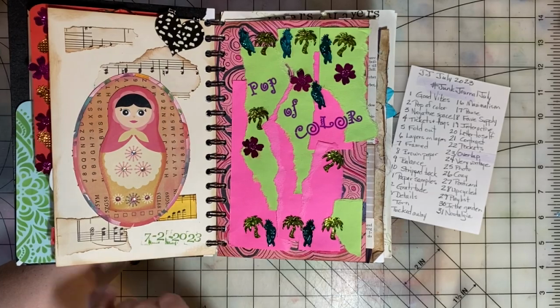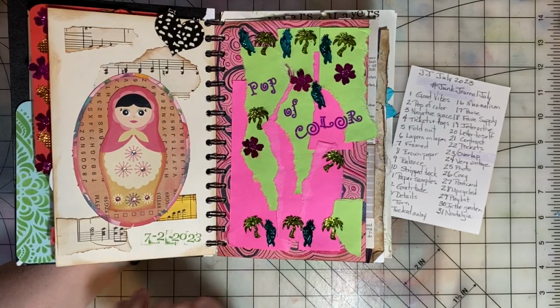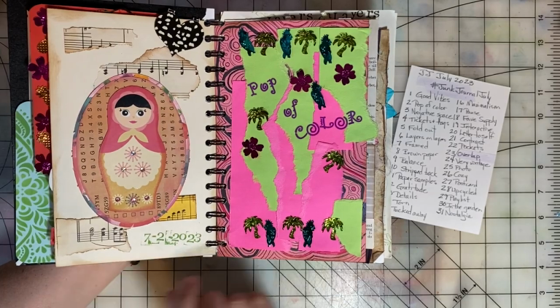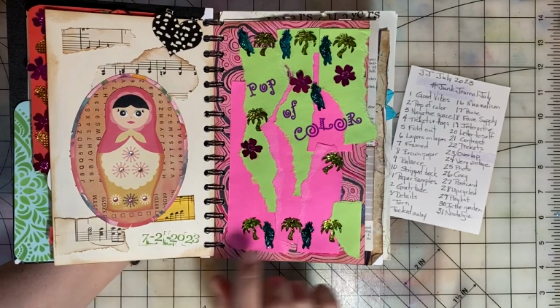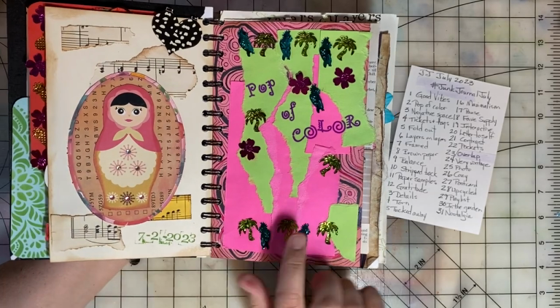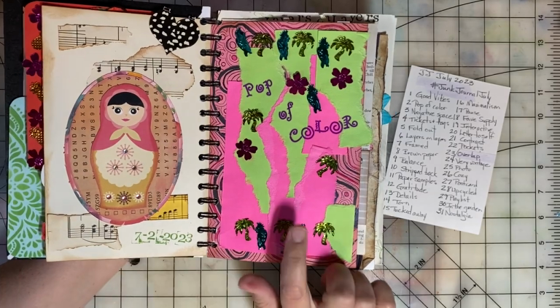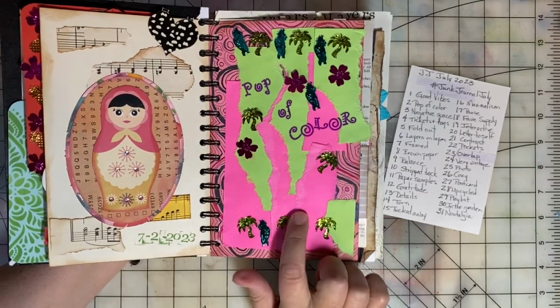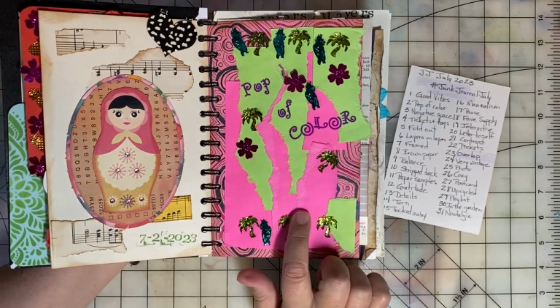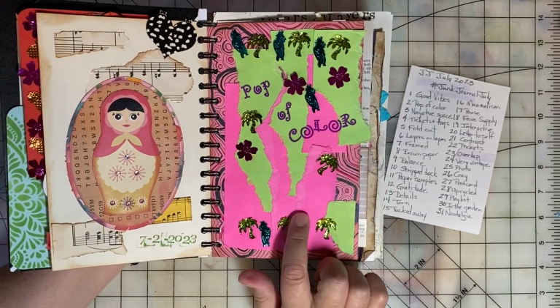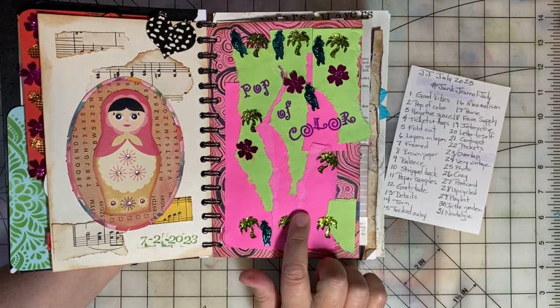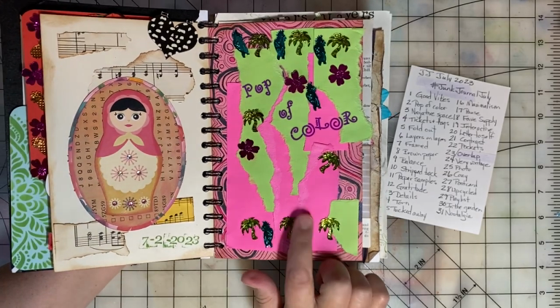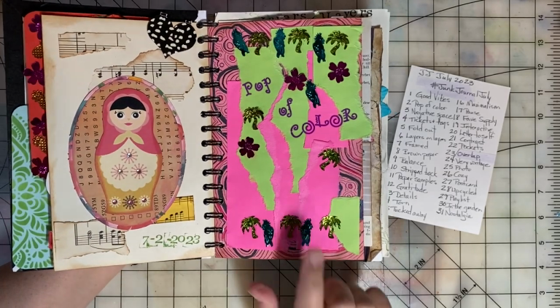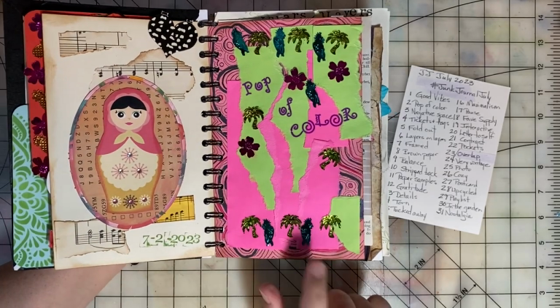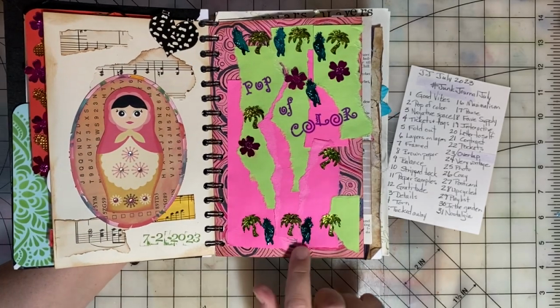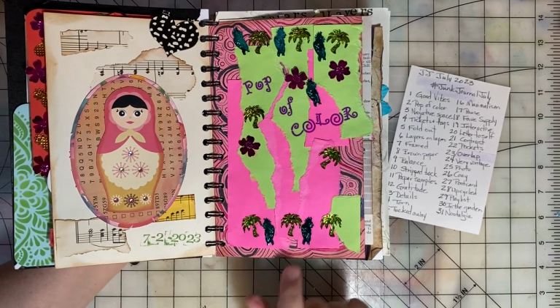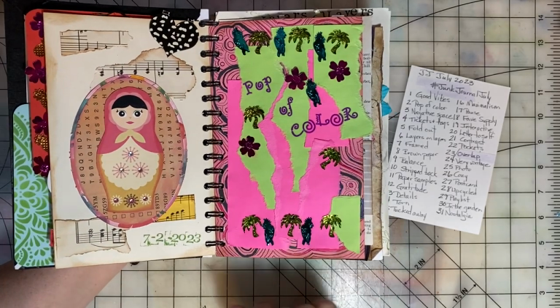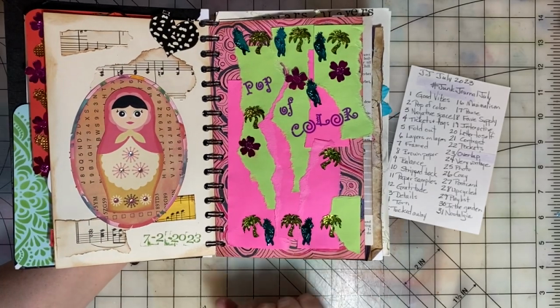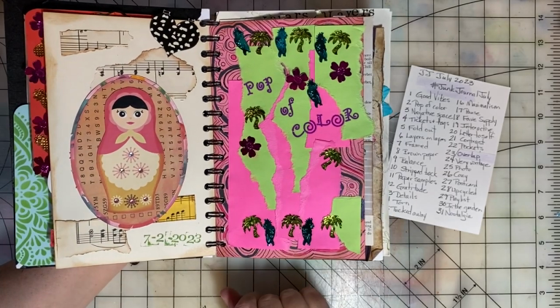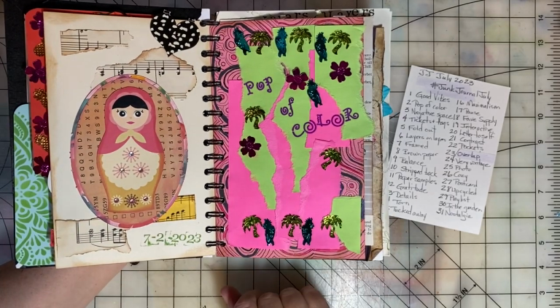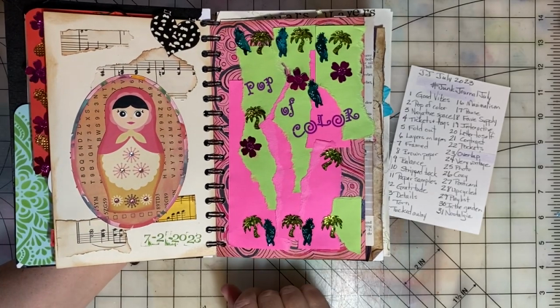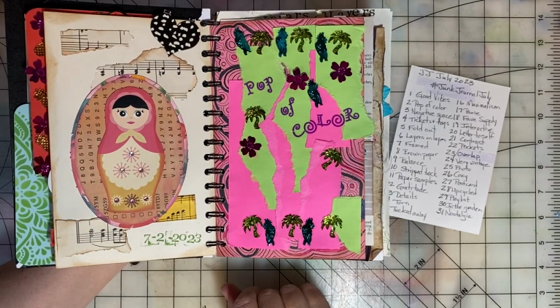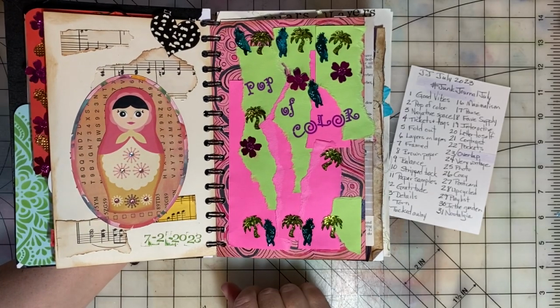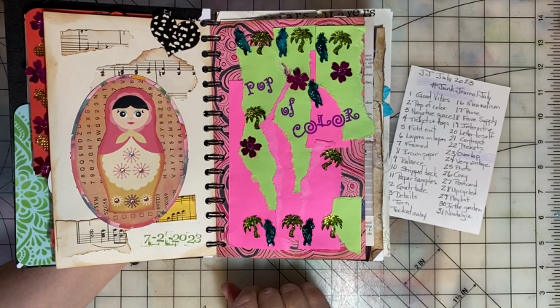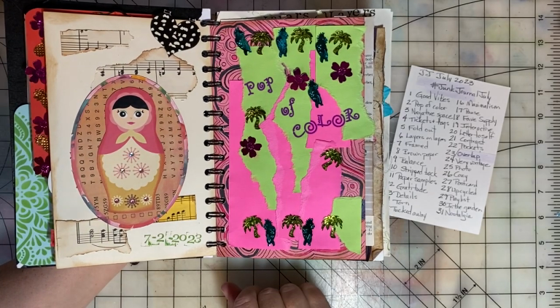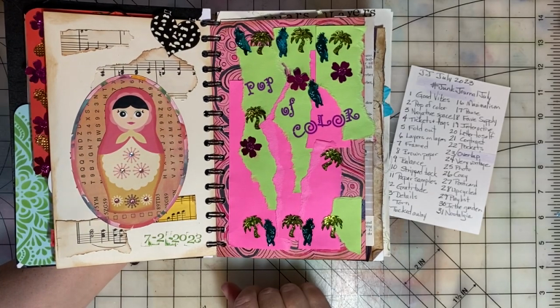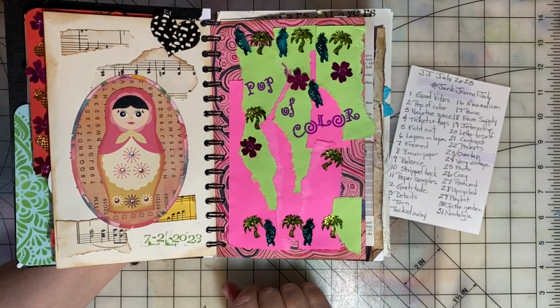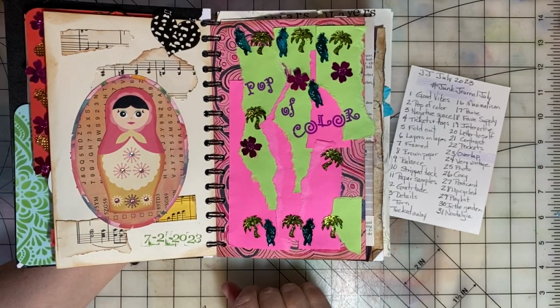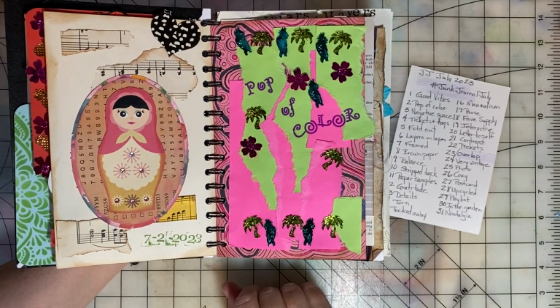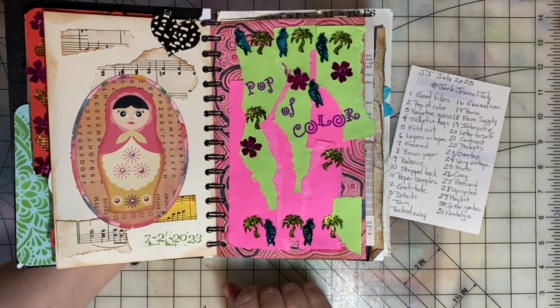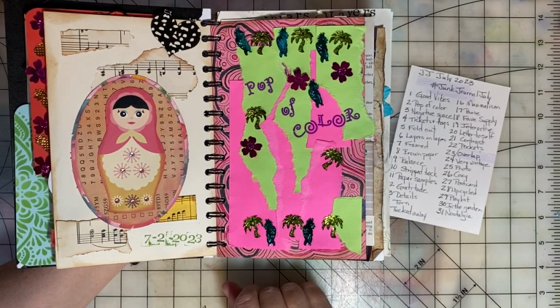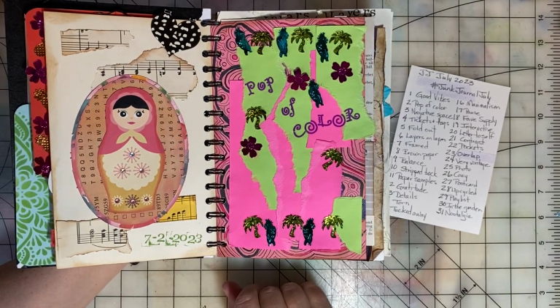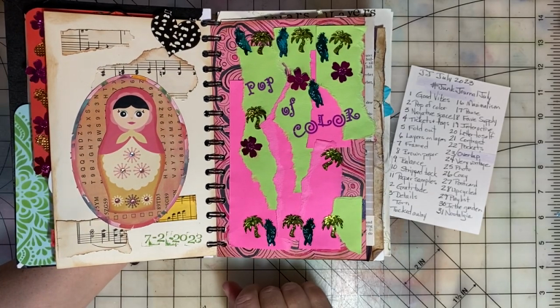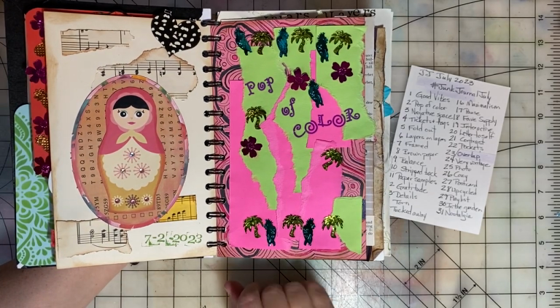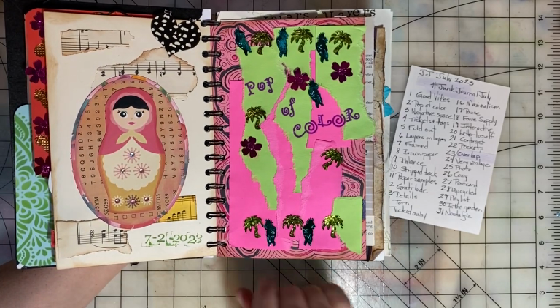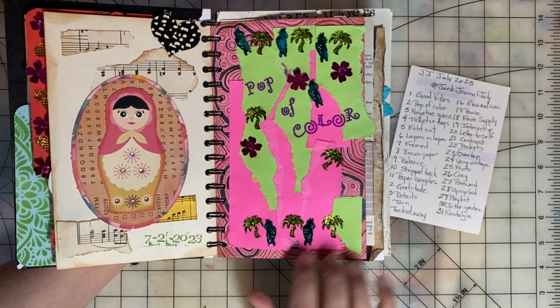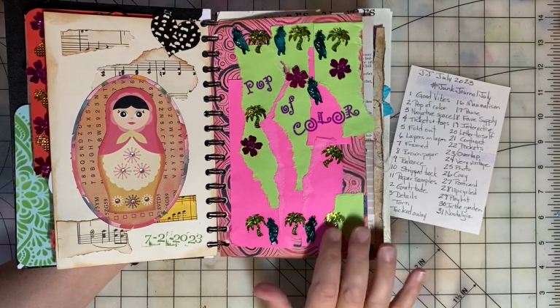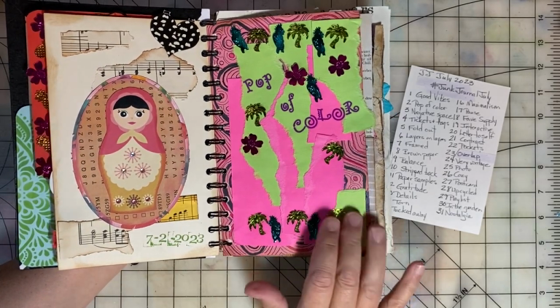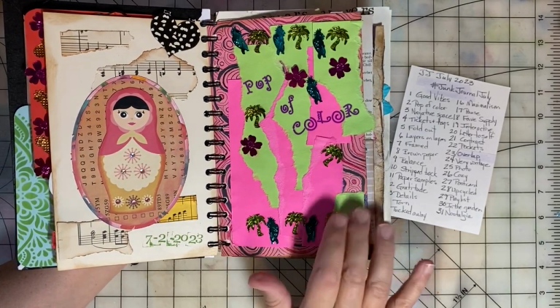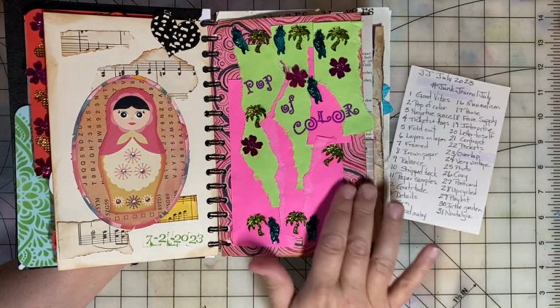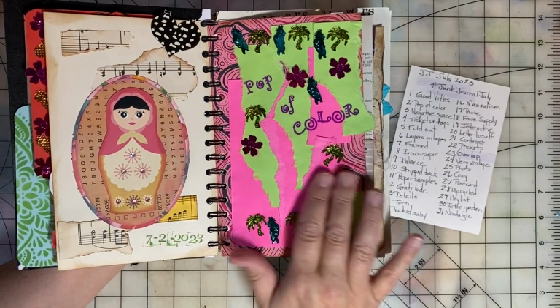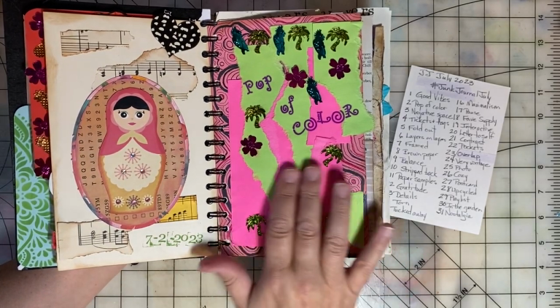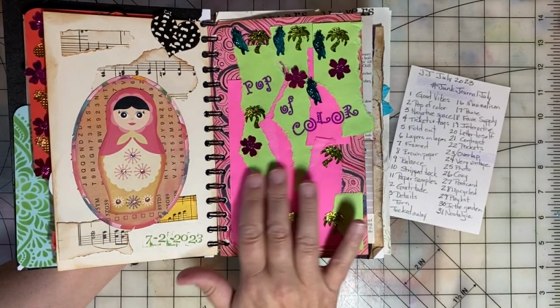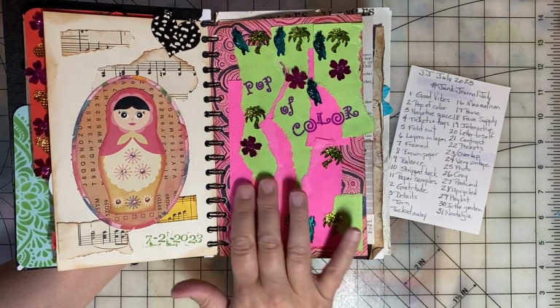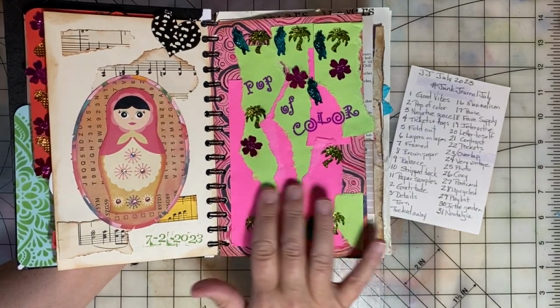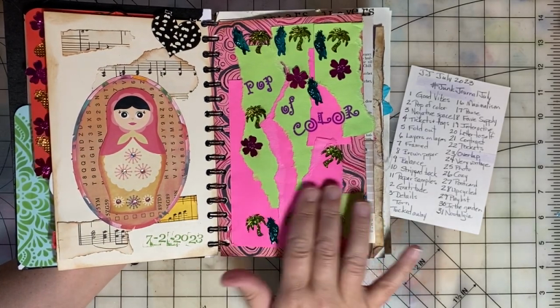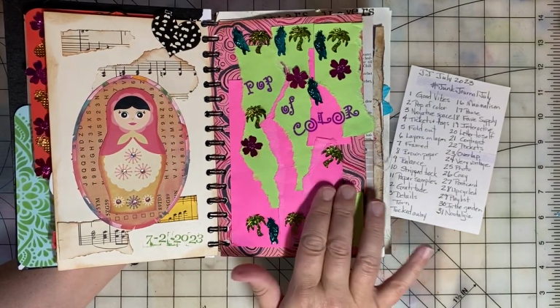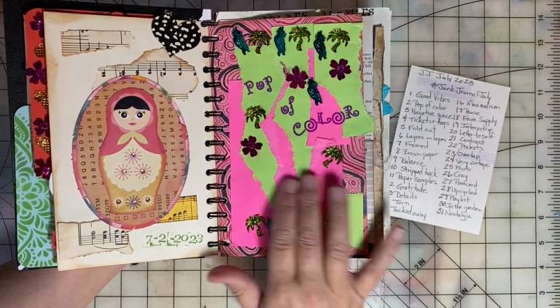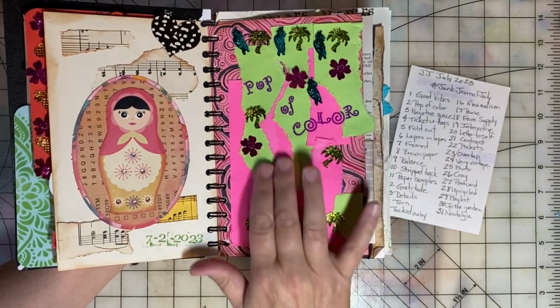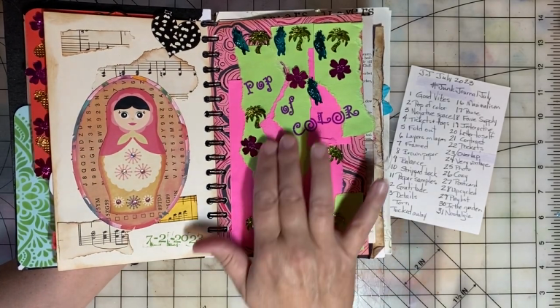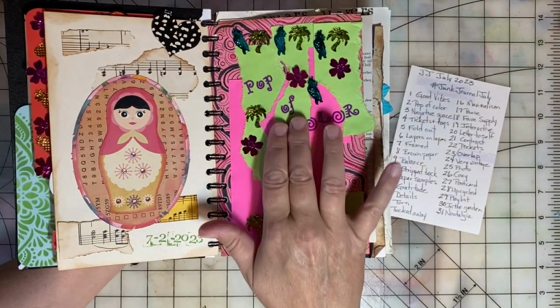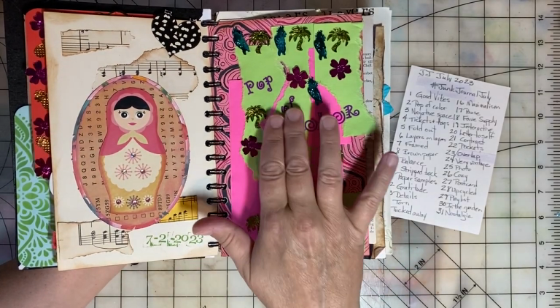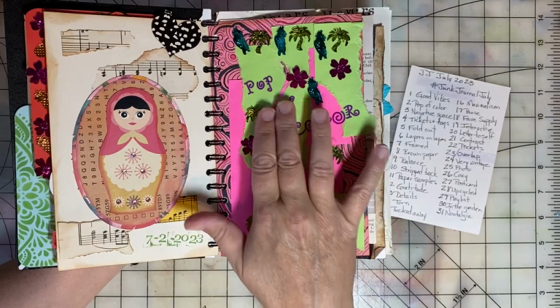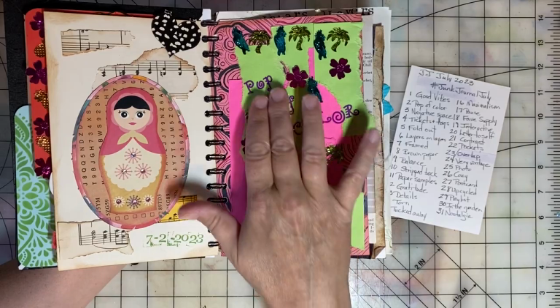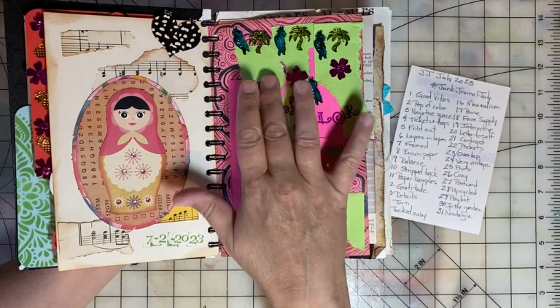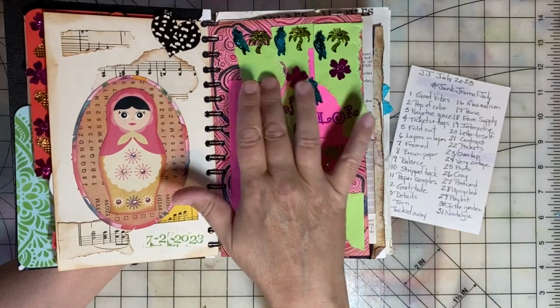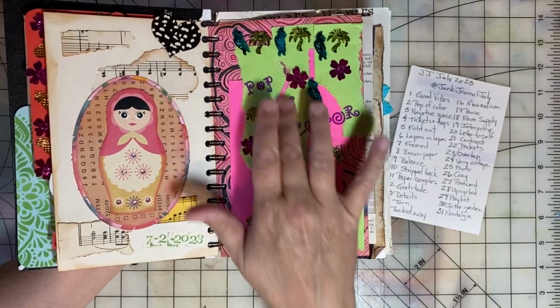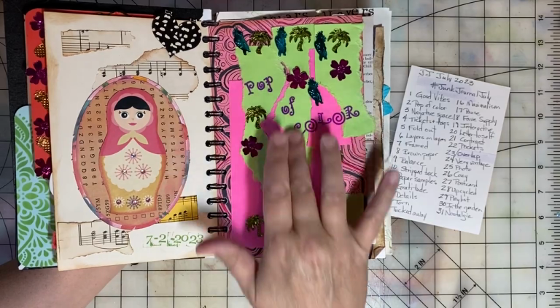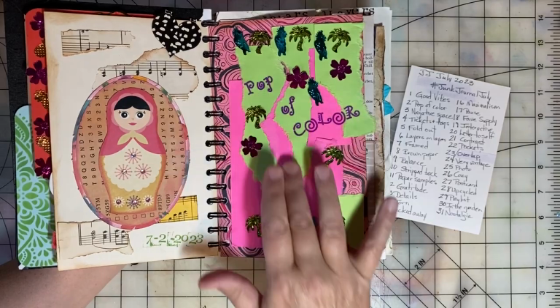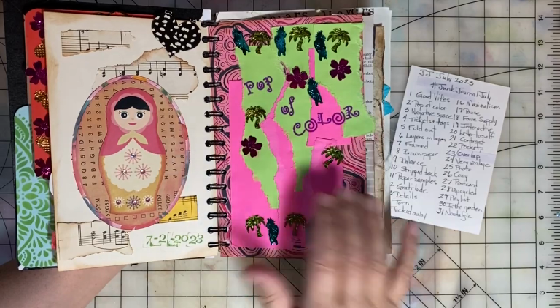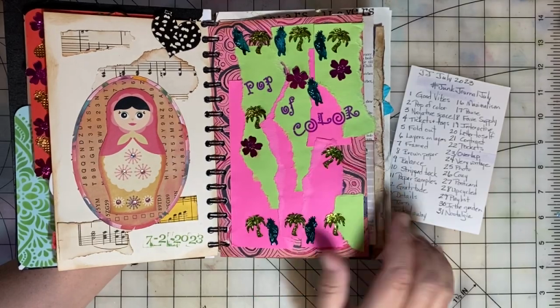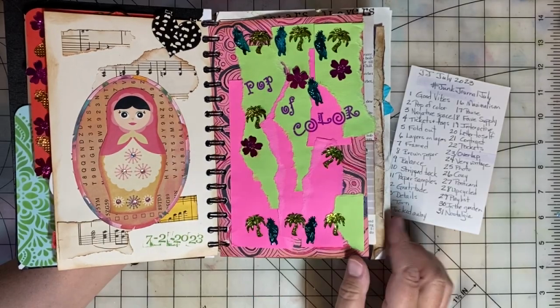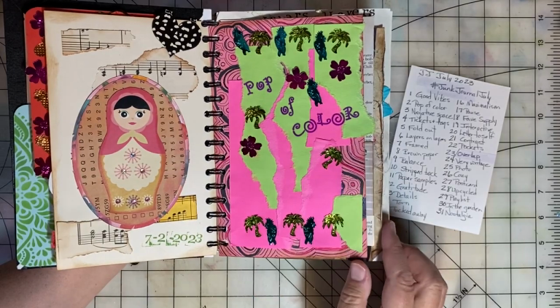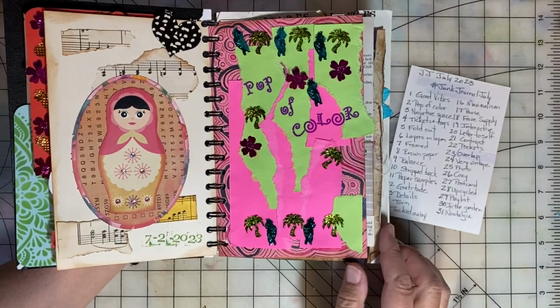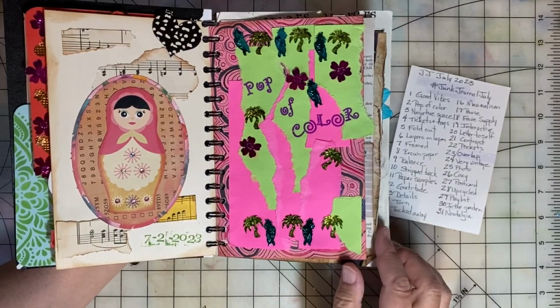Day two was Pop of Color. So I just used some very bright strips of paper.